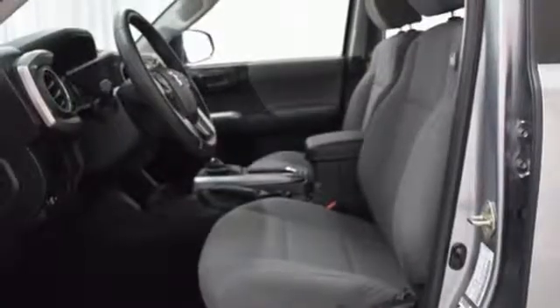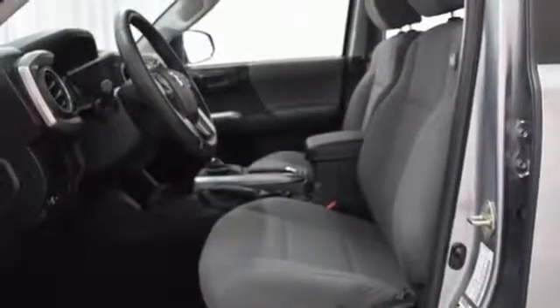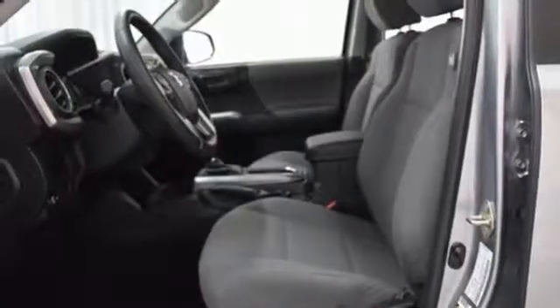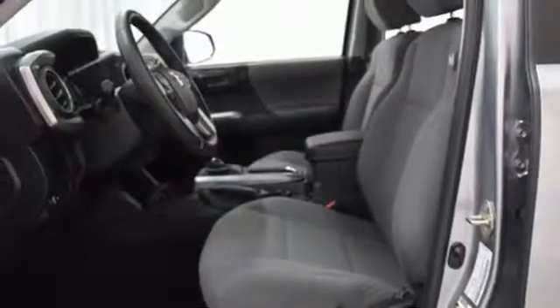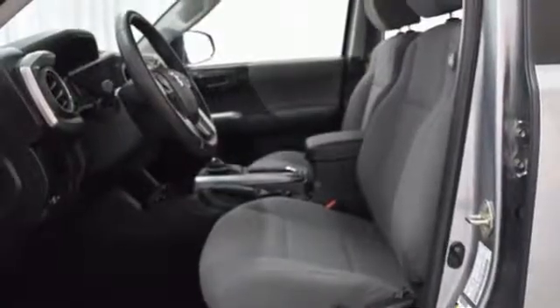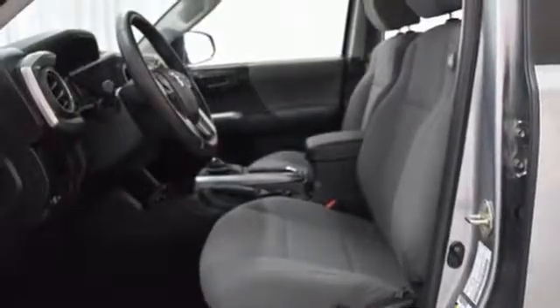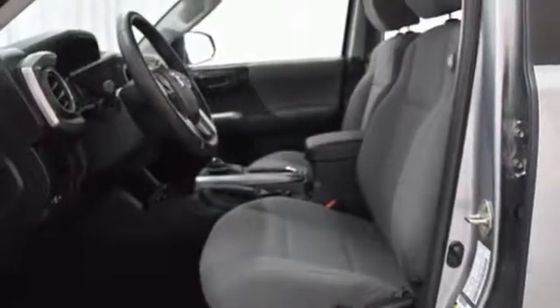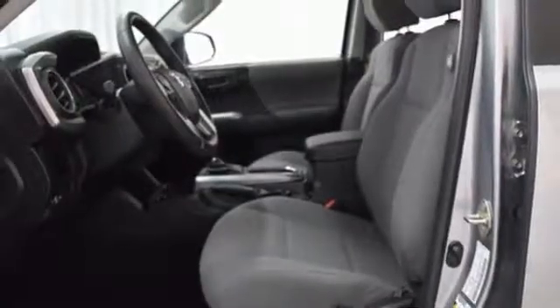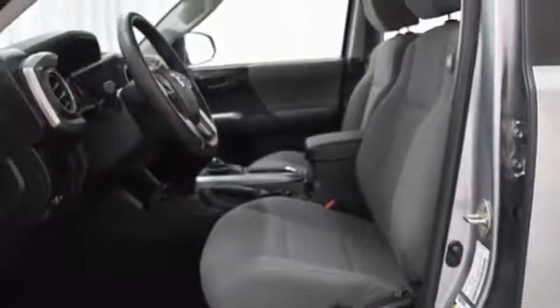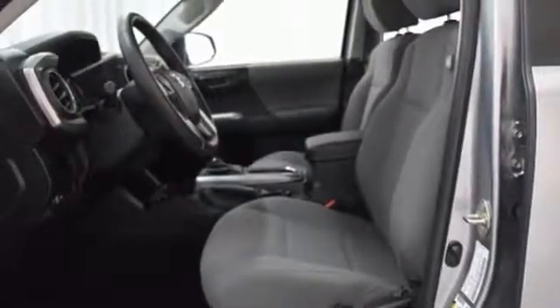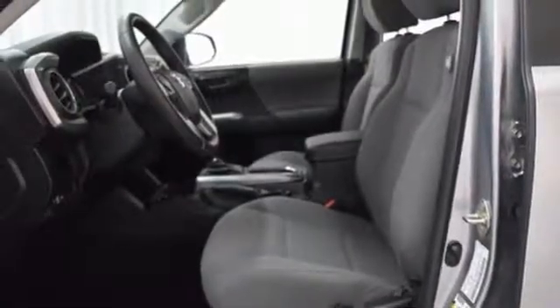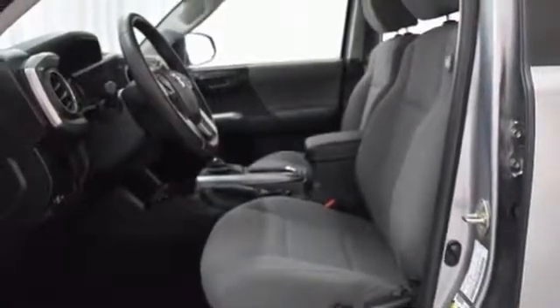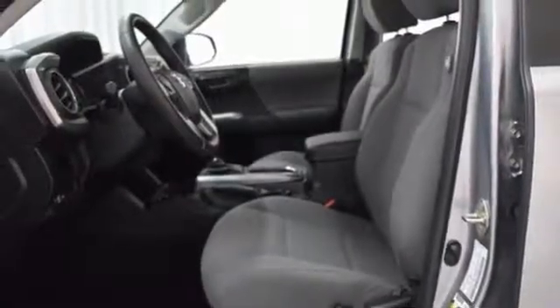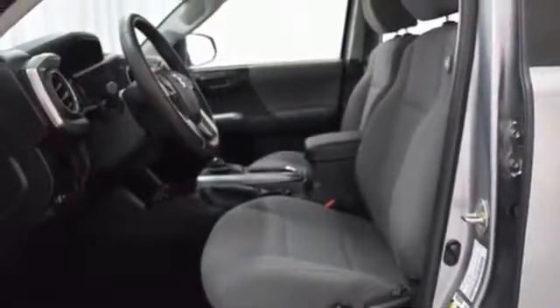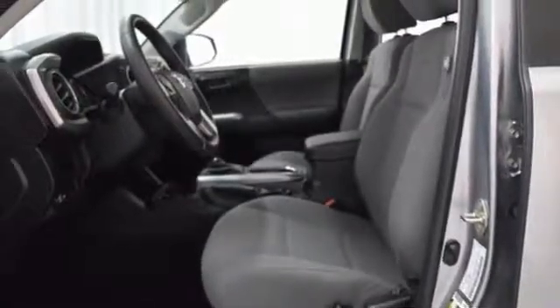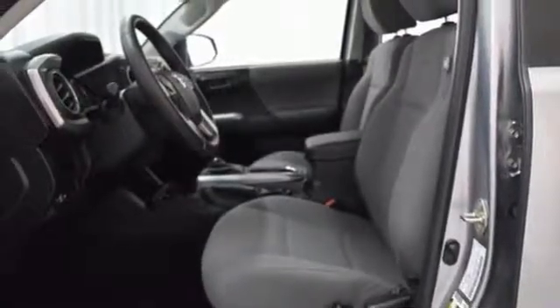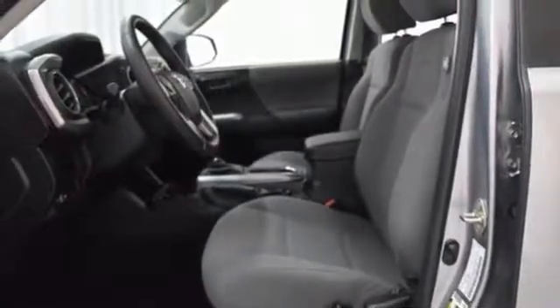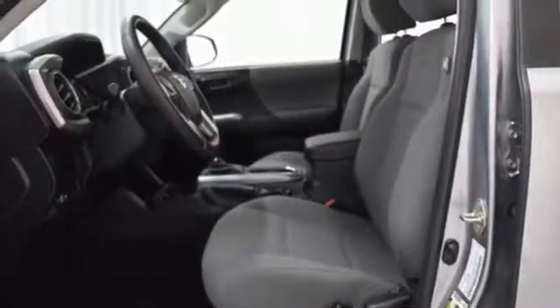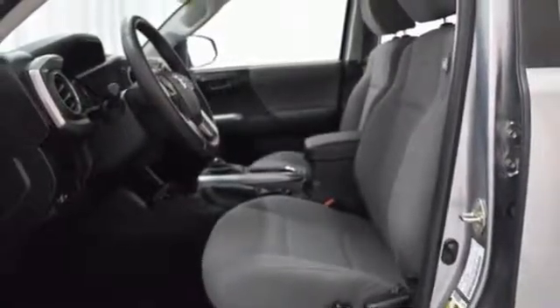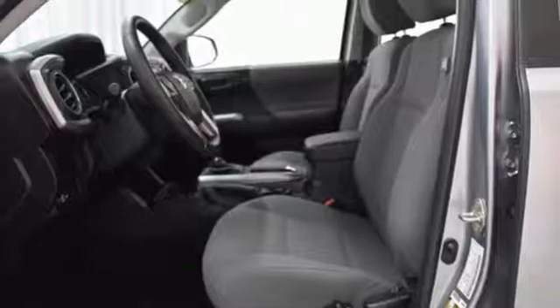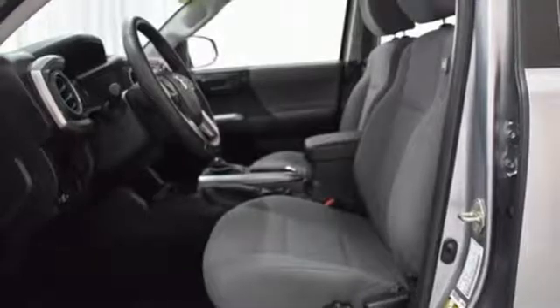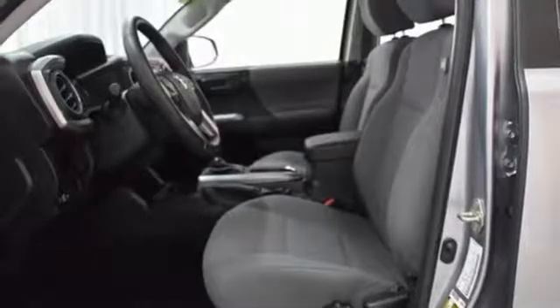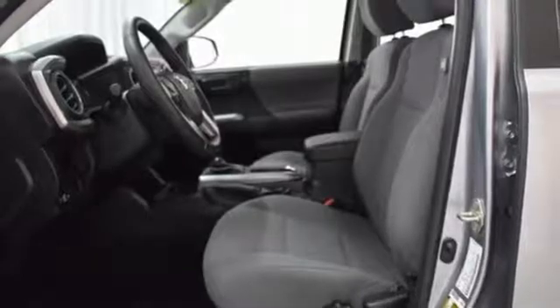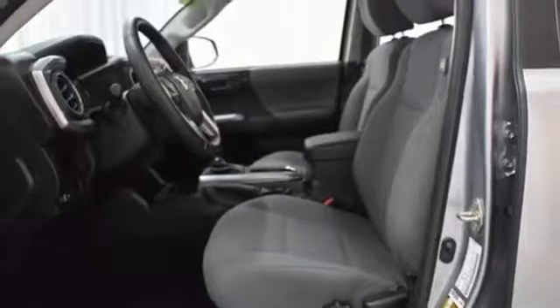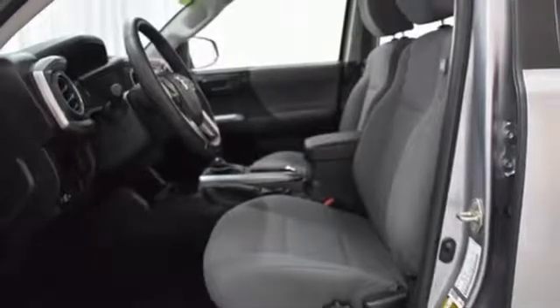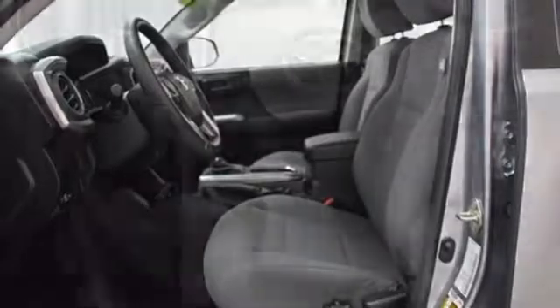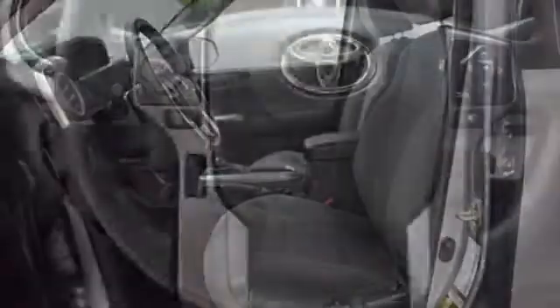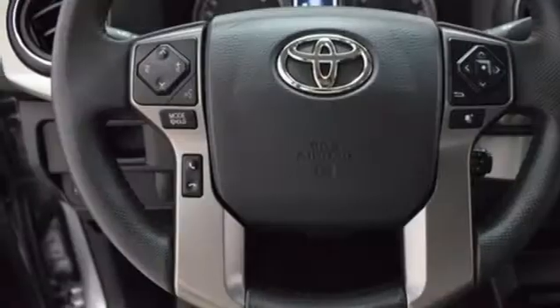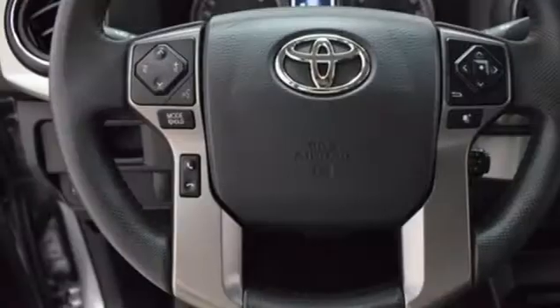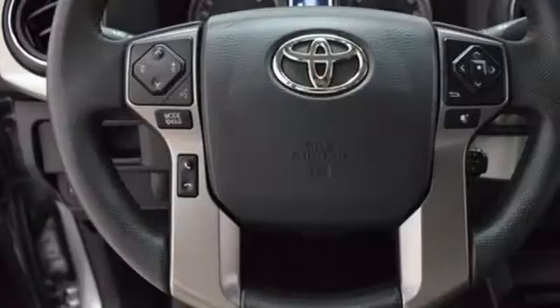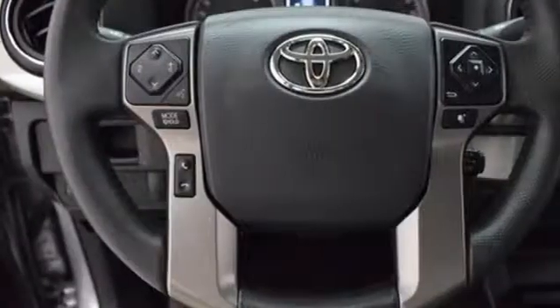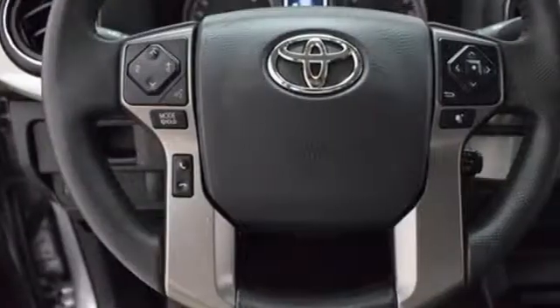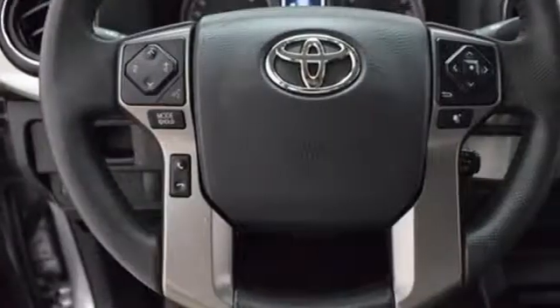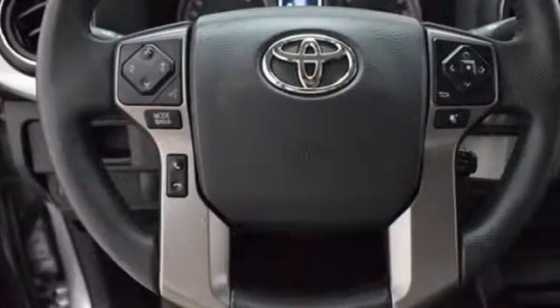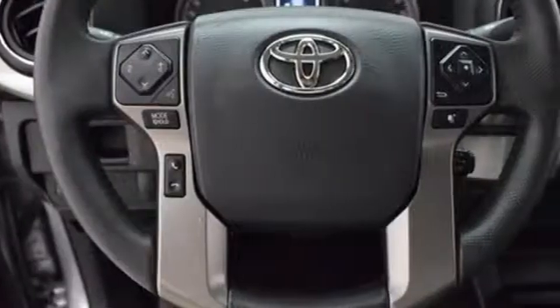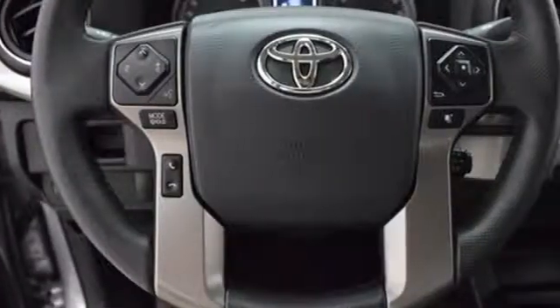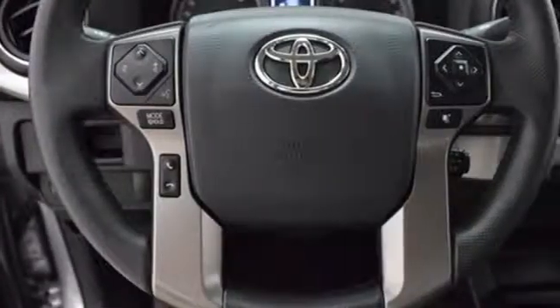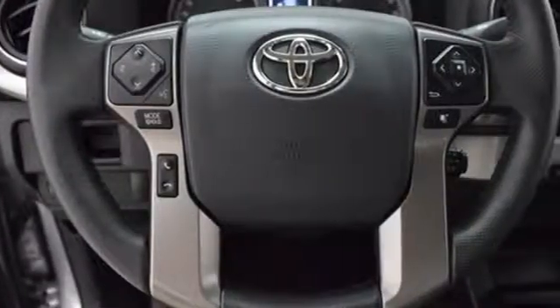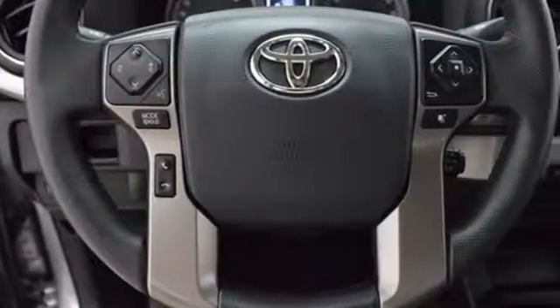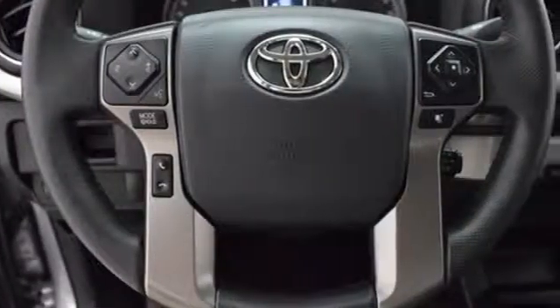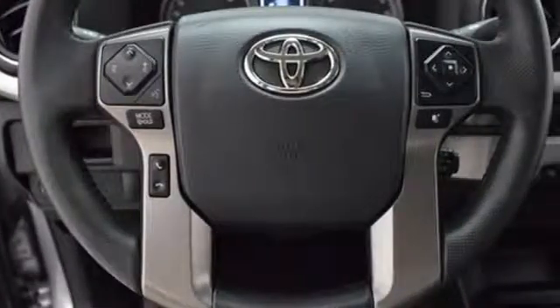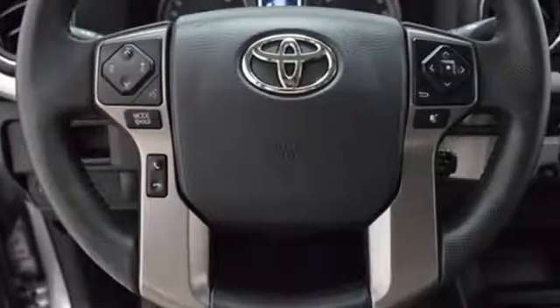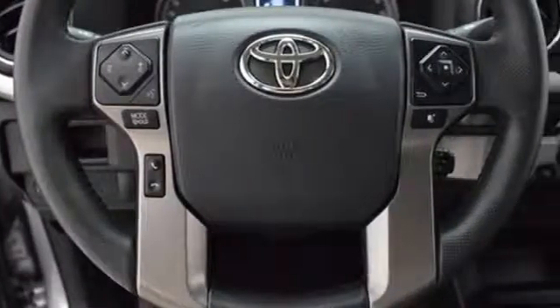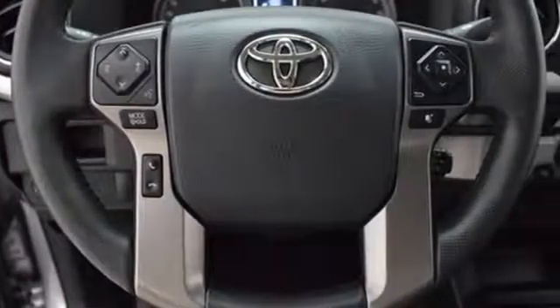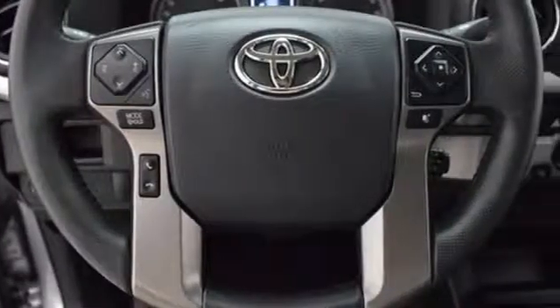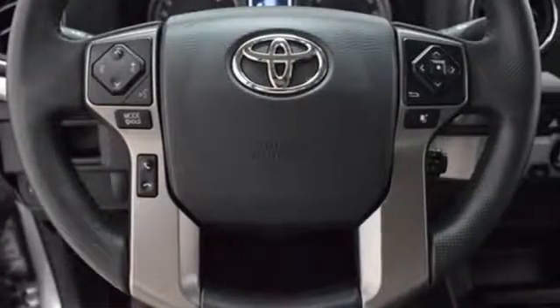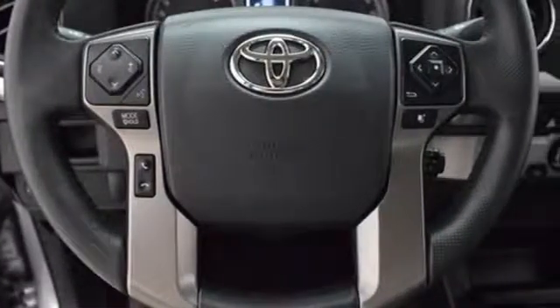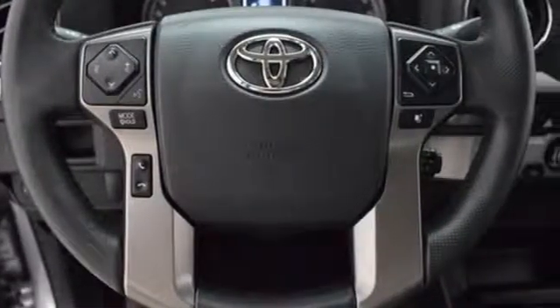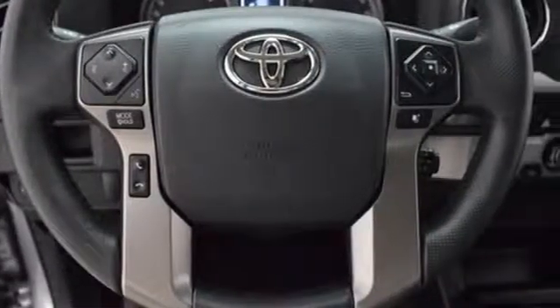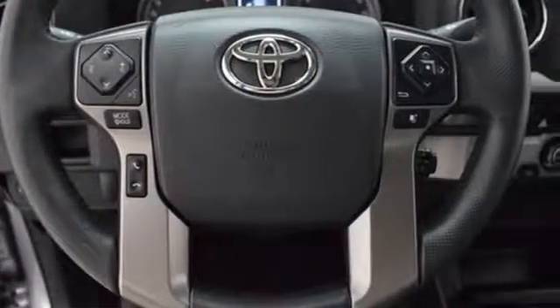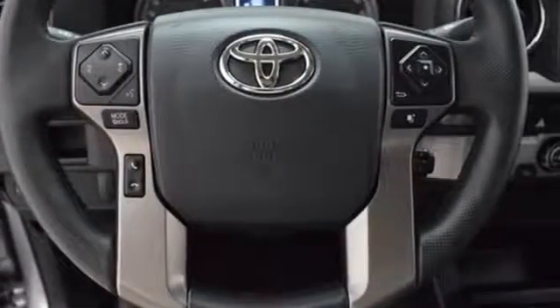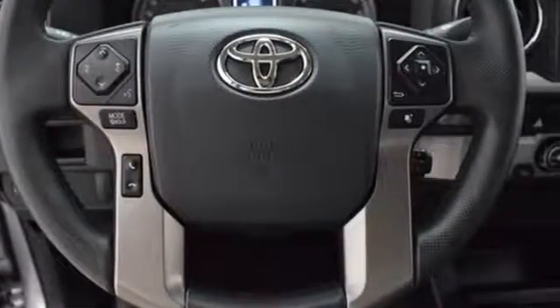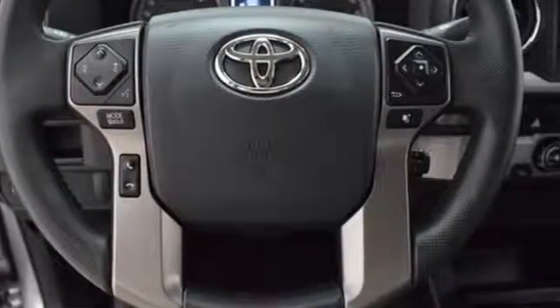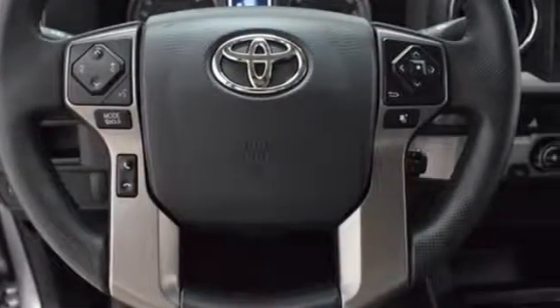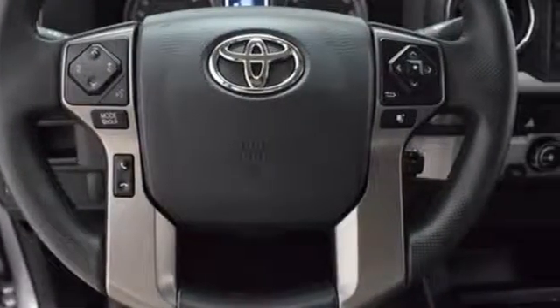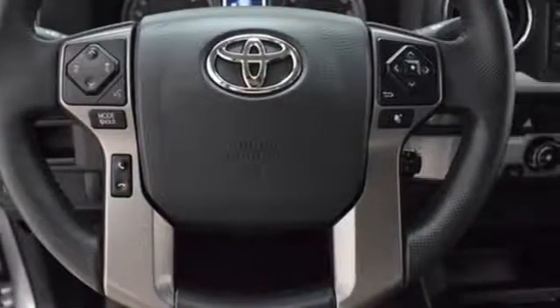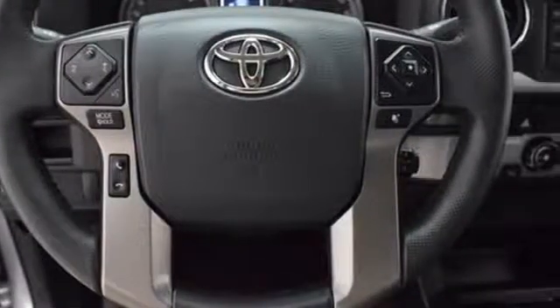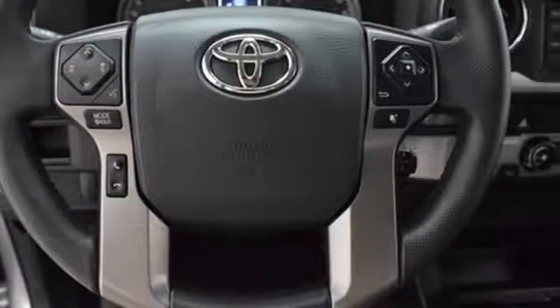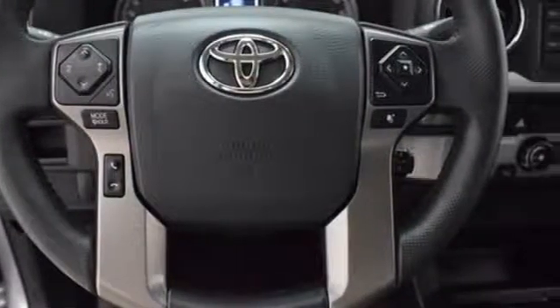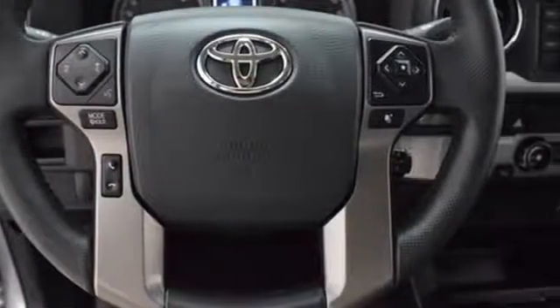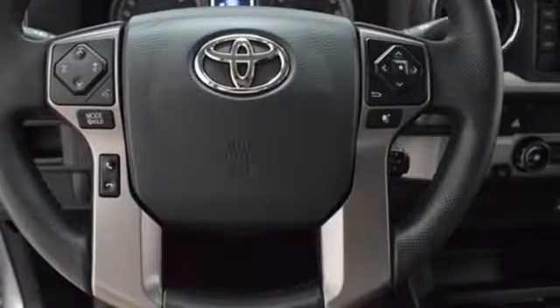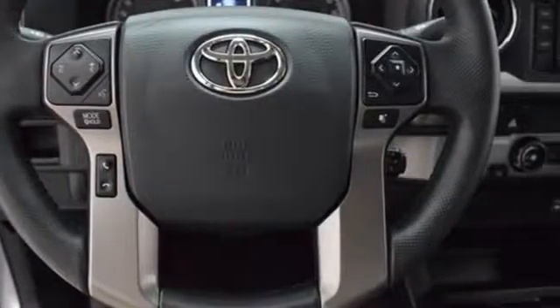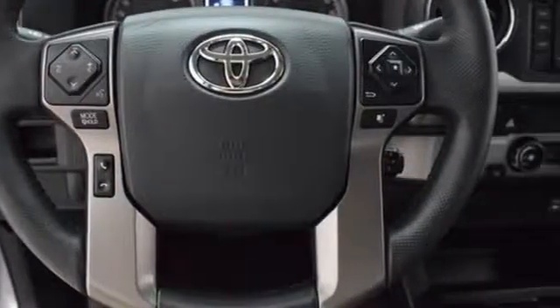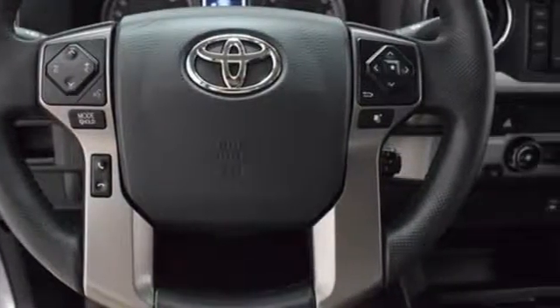Relax and unwind inside the cabin with tech features including a touchscreen display, N-Tune audio, and Bluetooth.